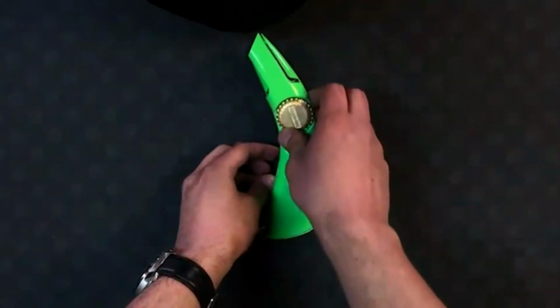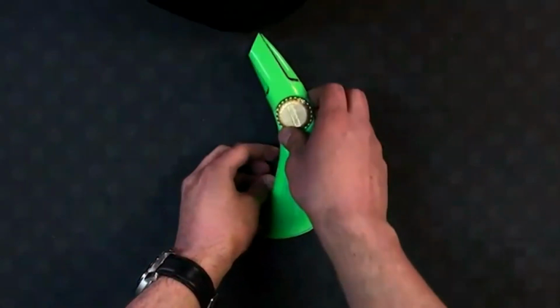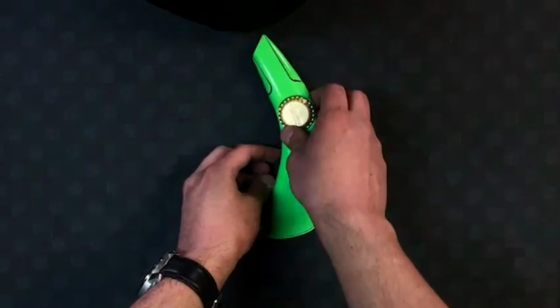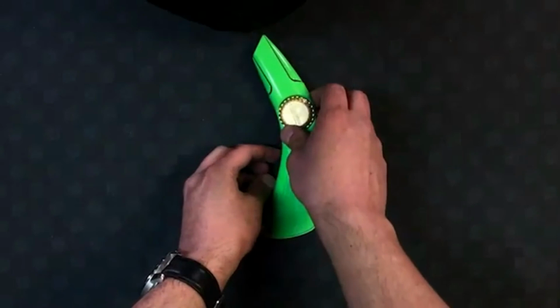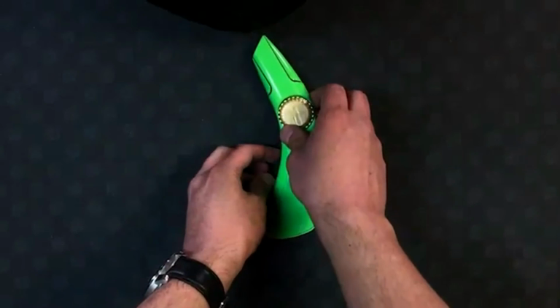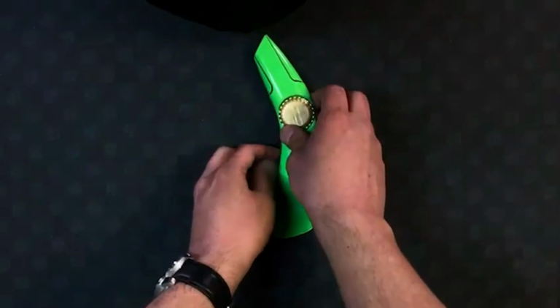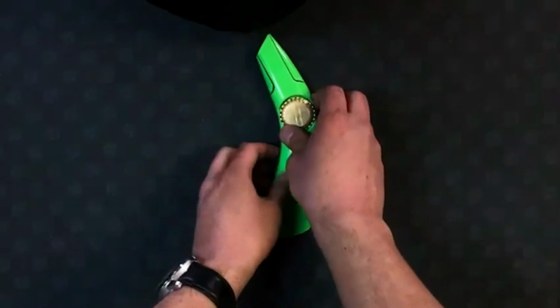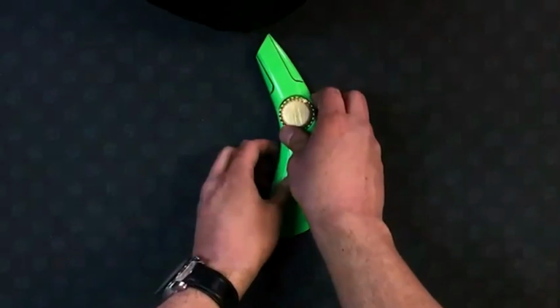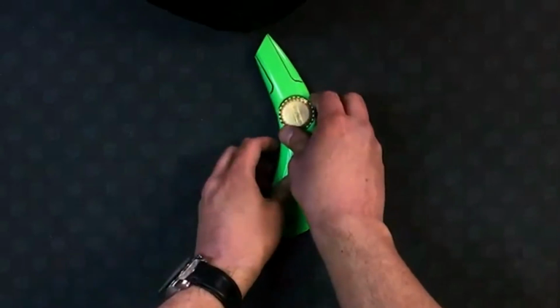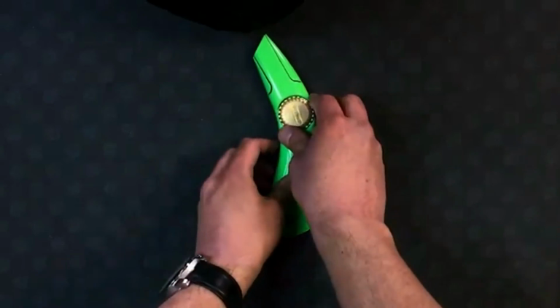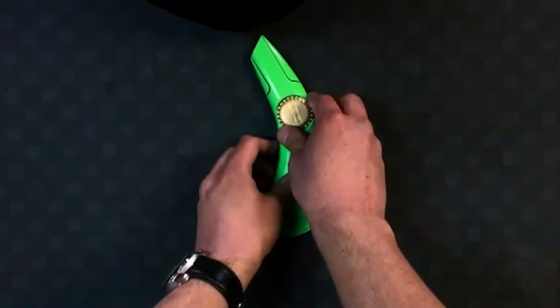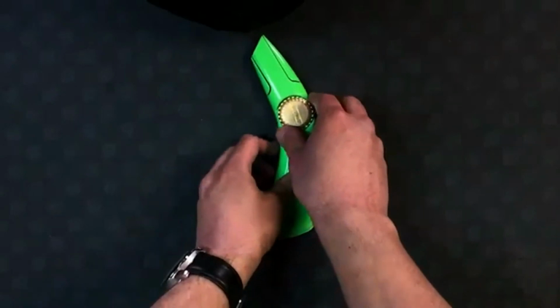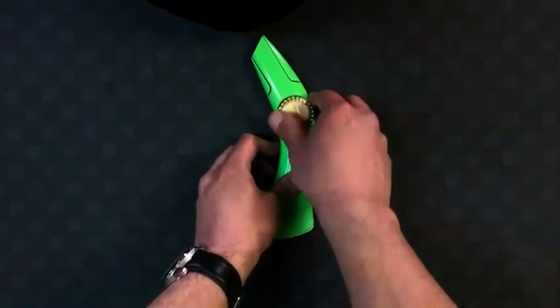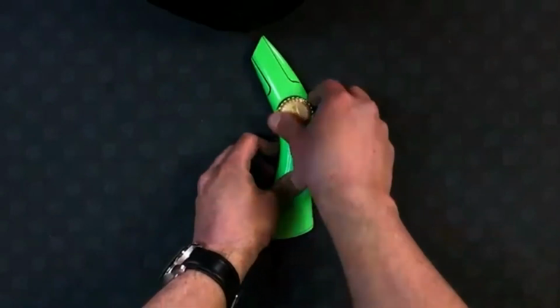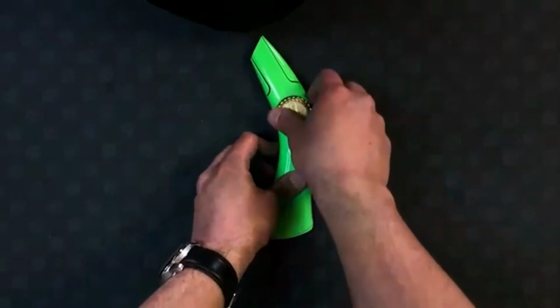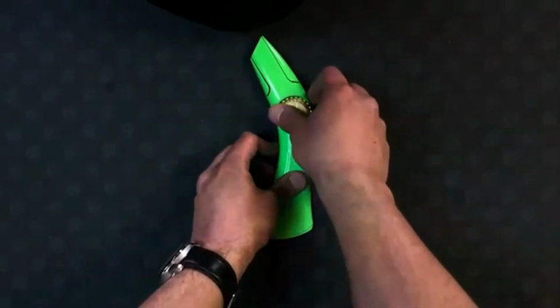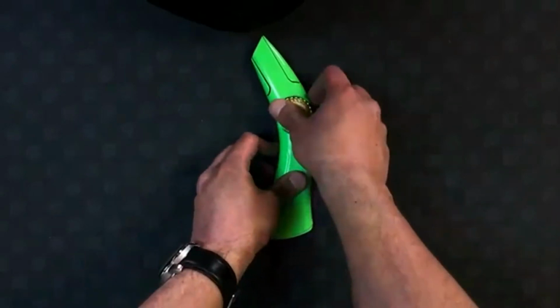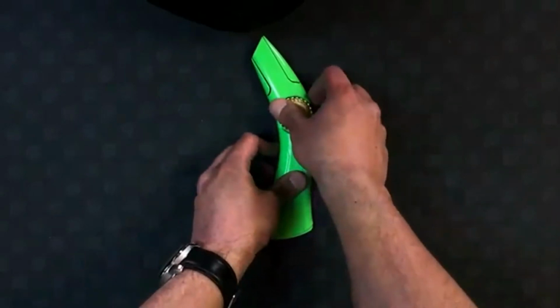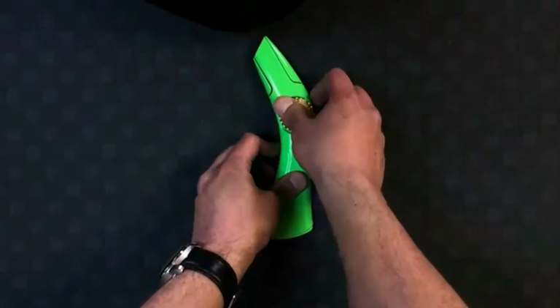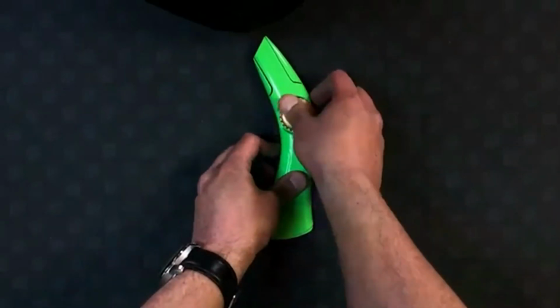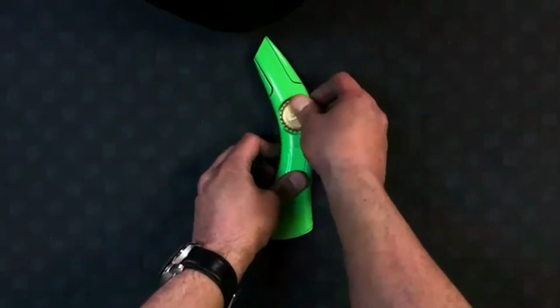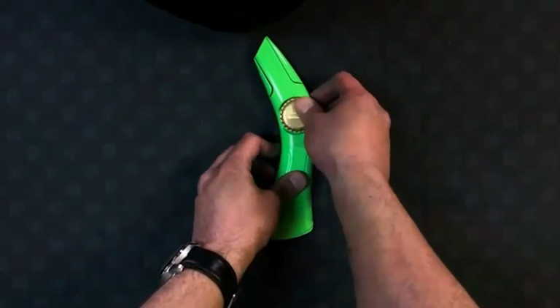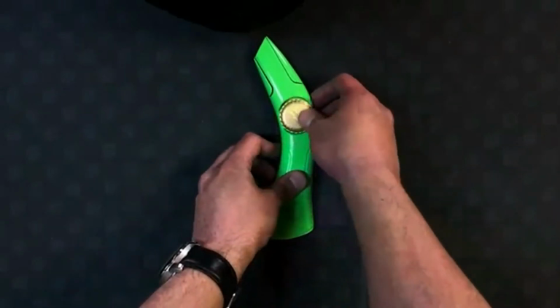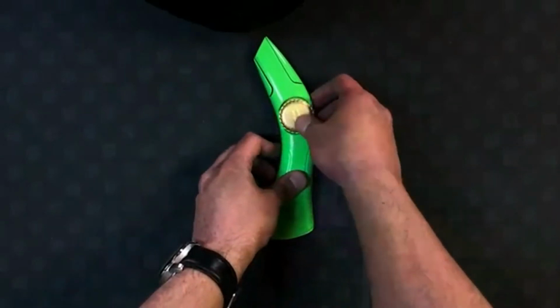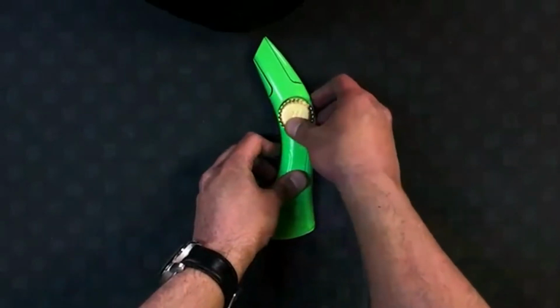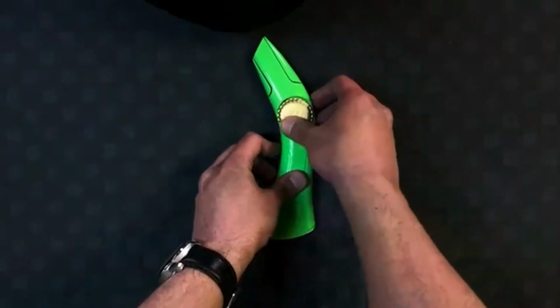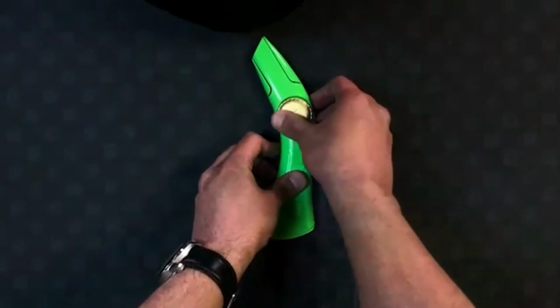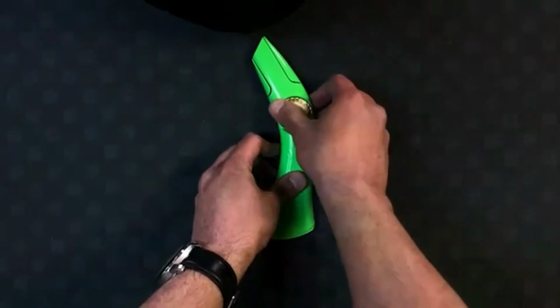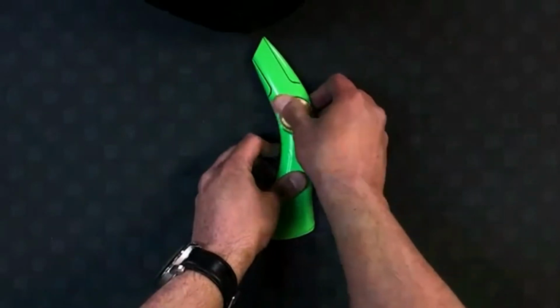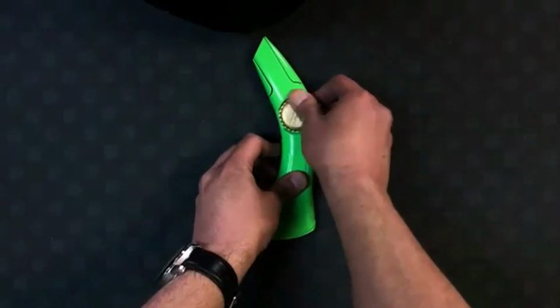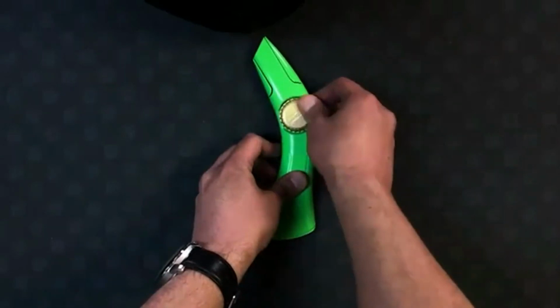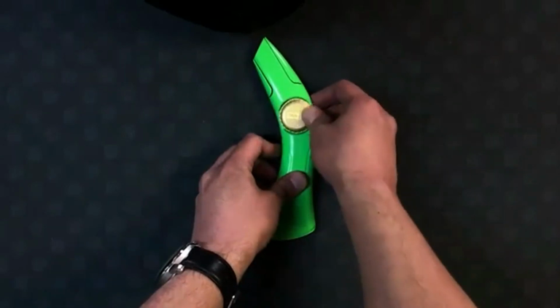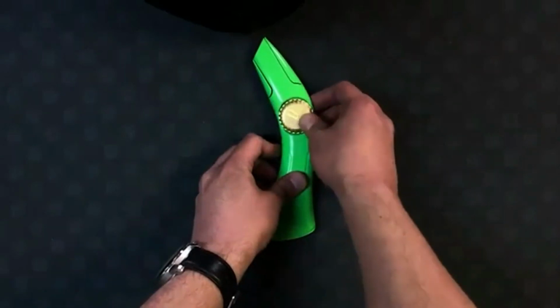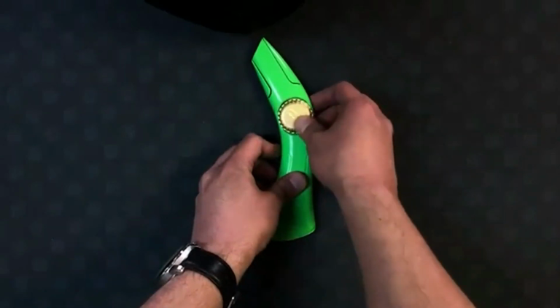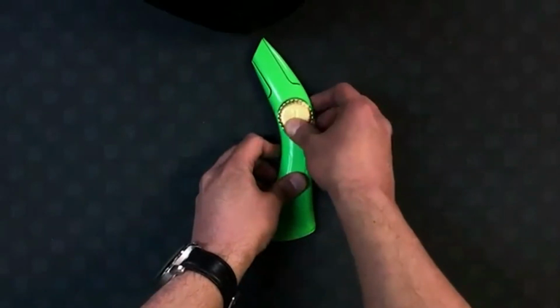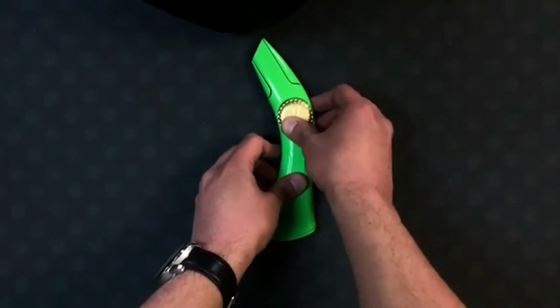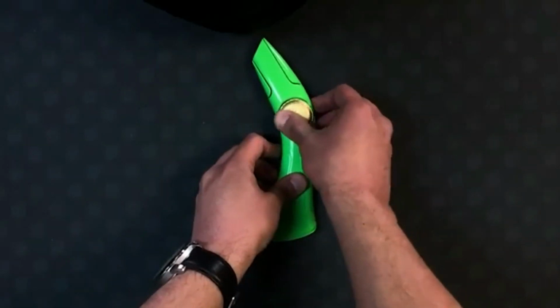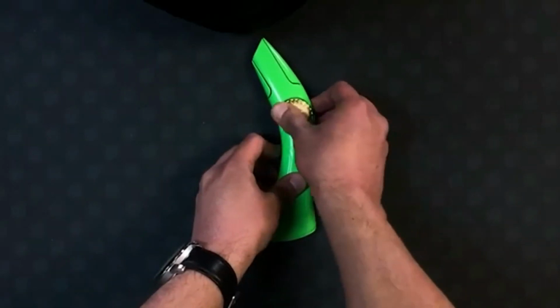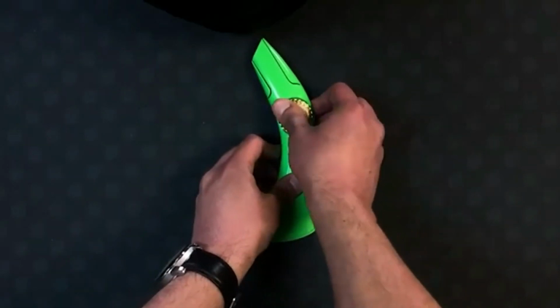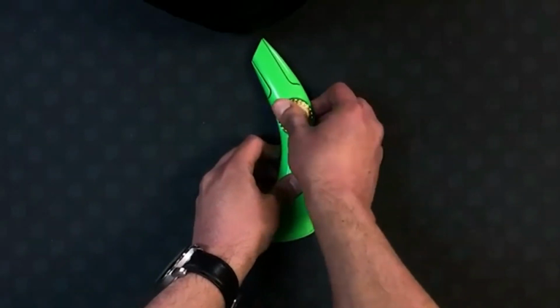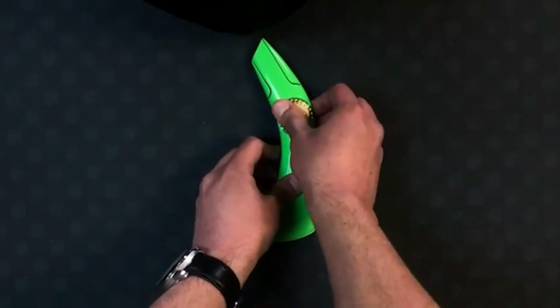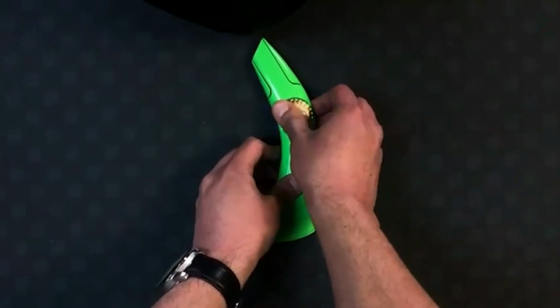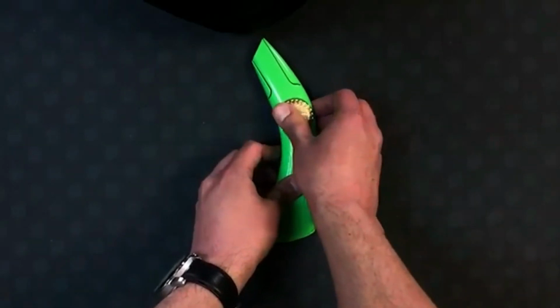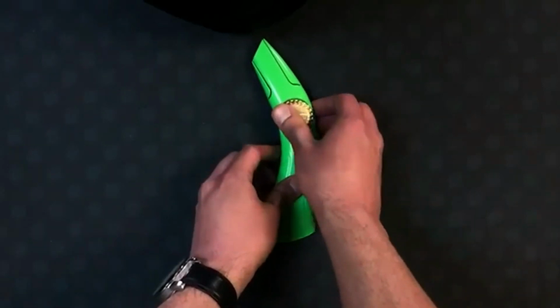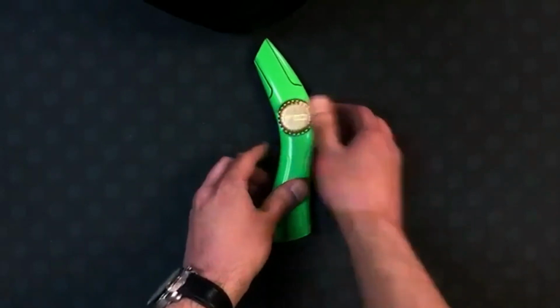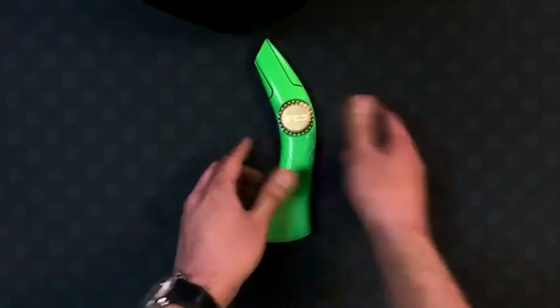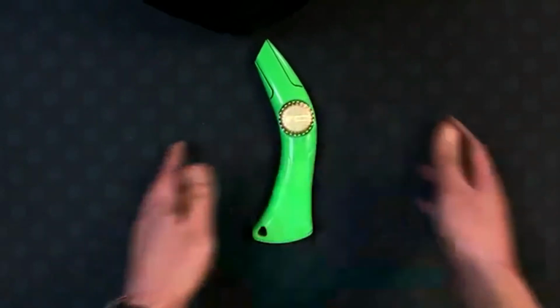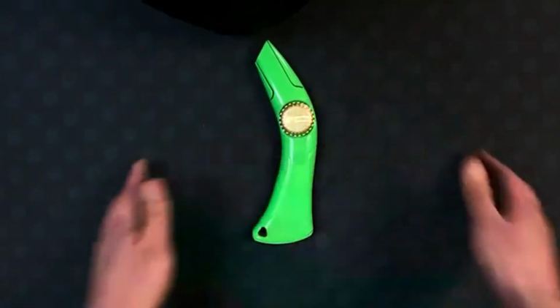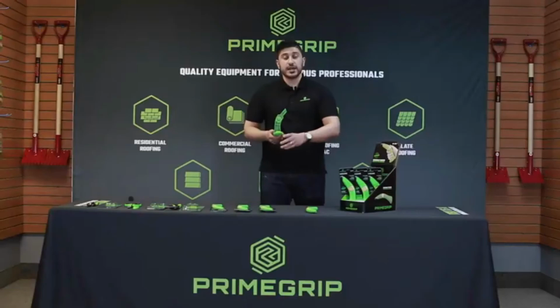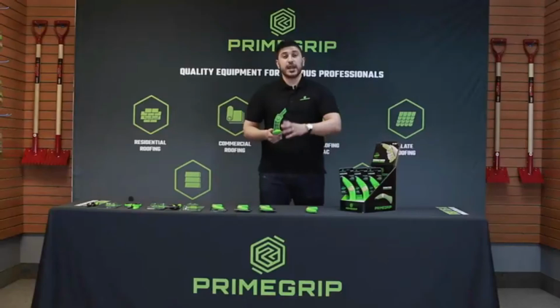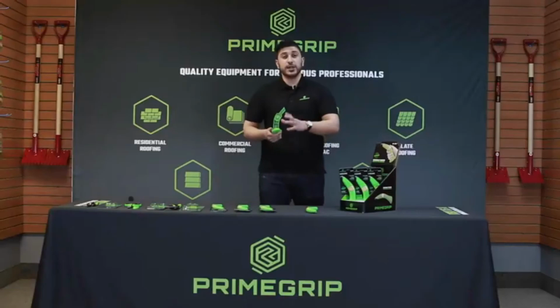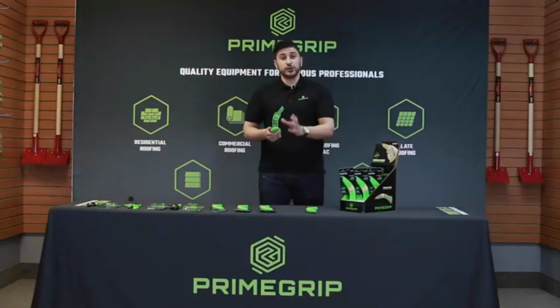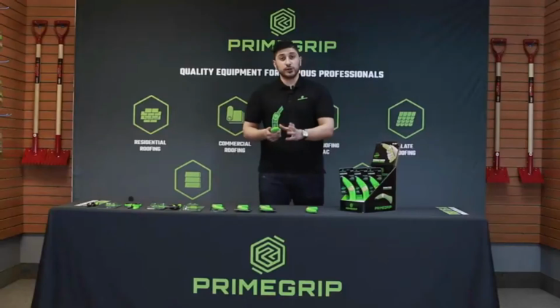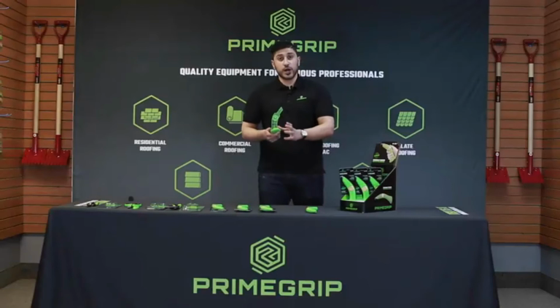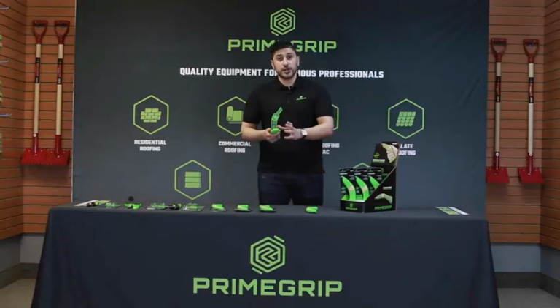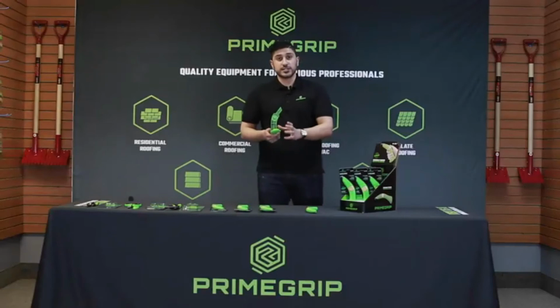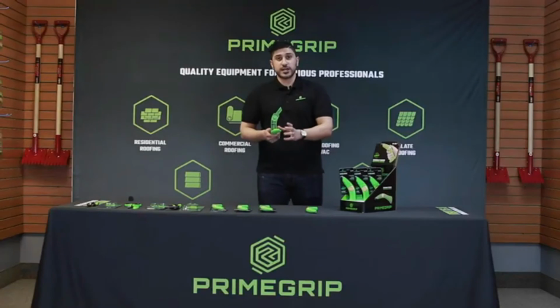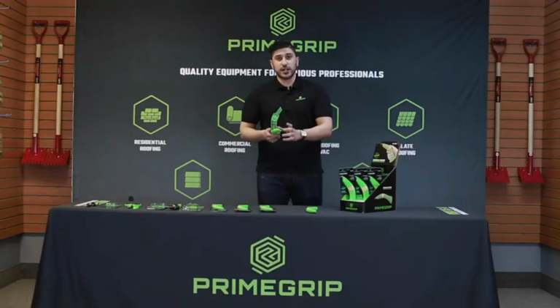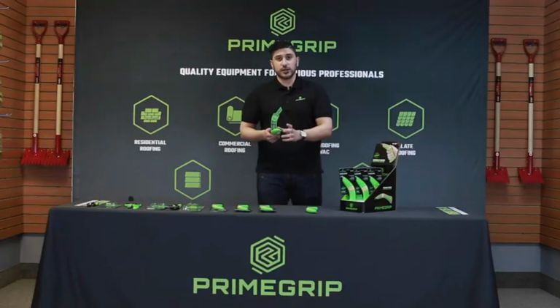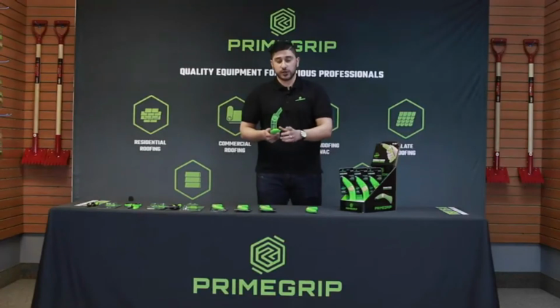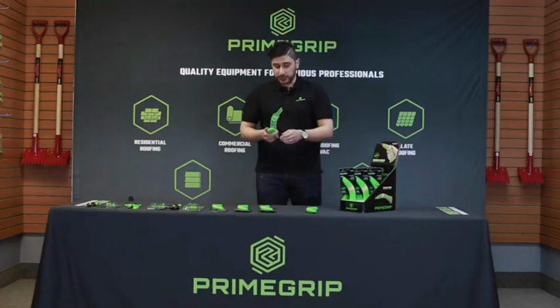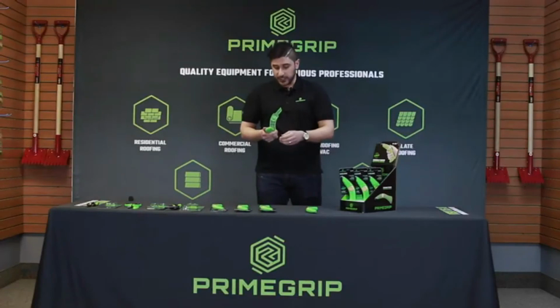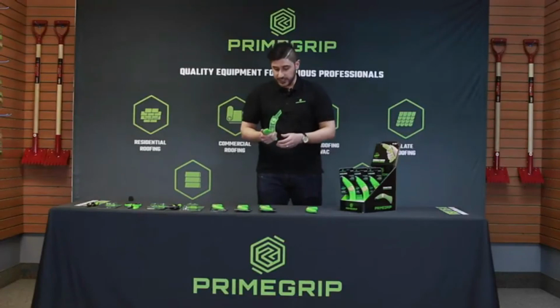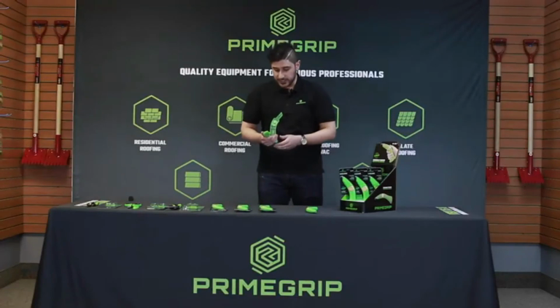It's compatible with your standard utility blades, your regular length hook blades, and your long-style hook blades.